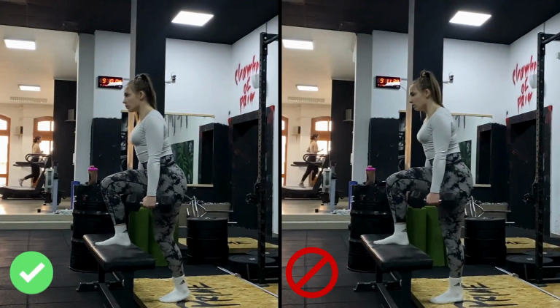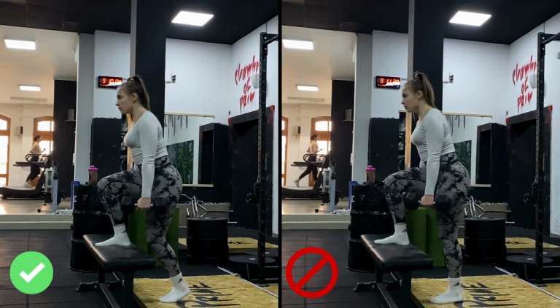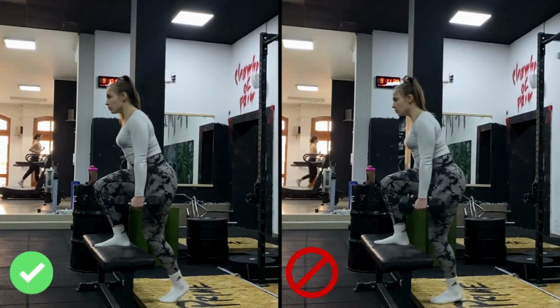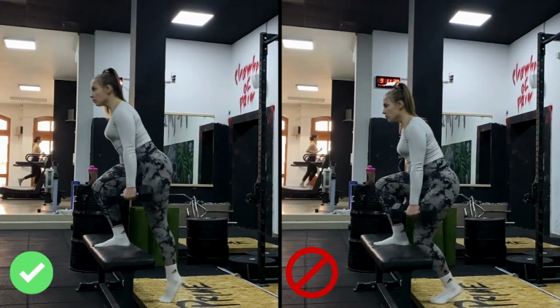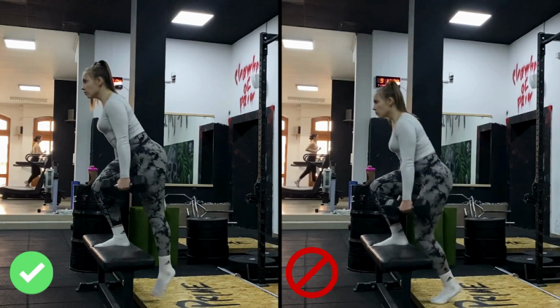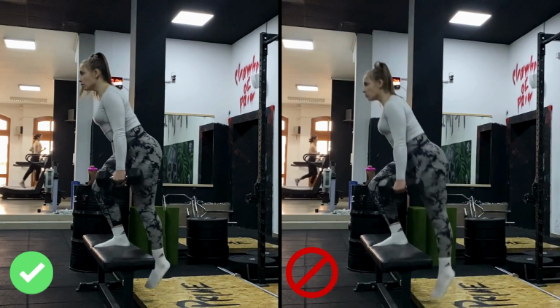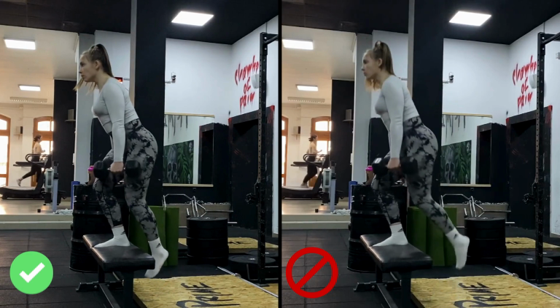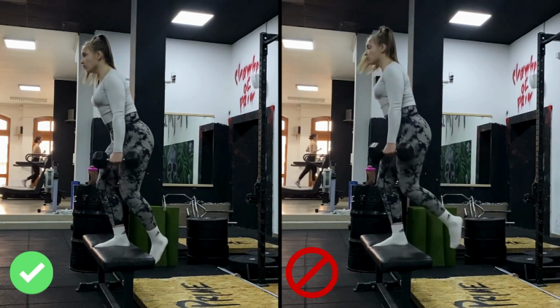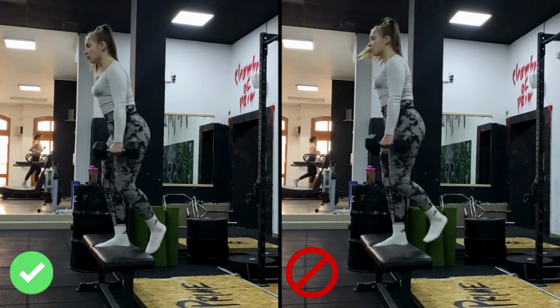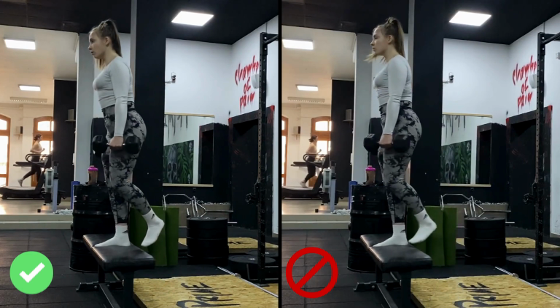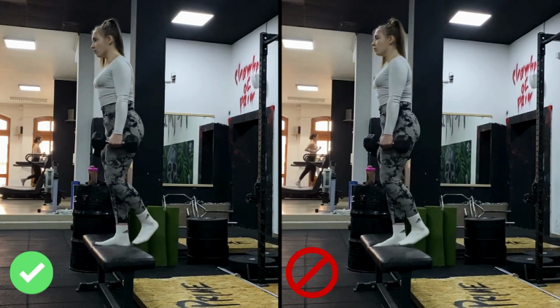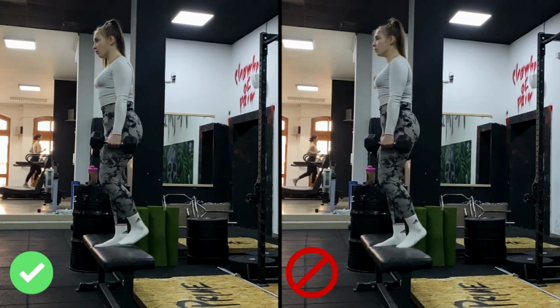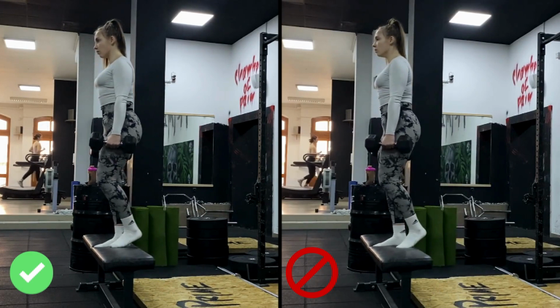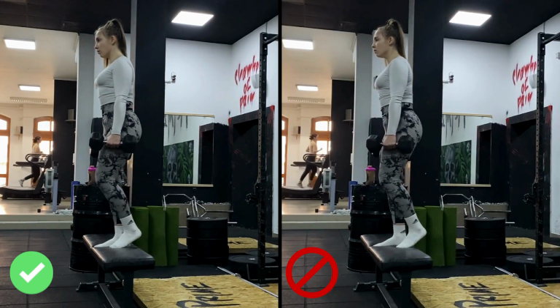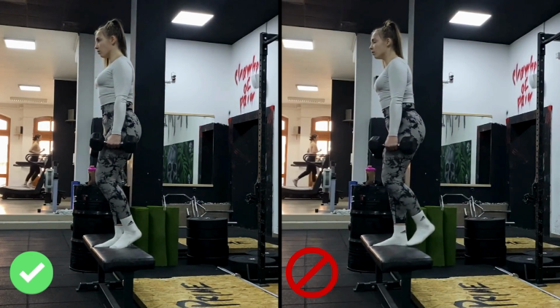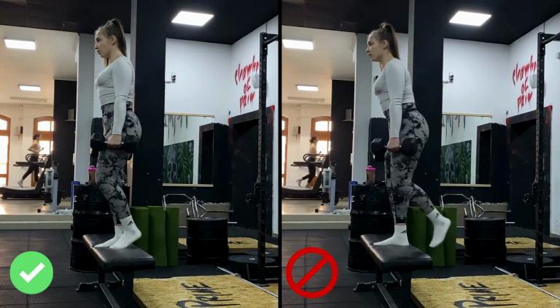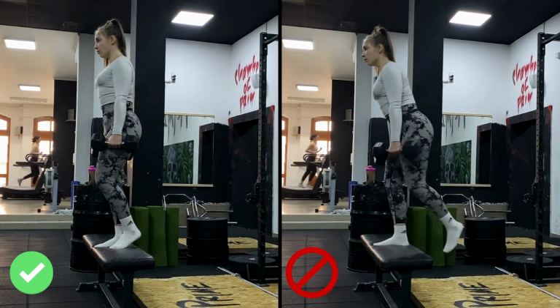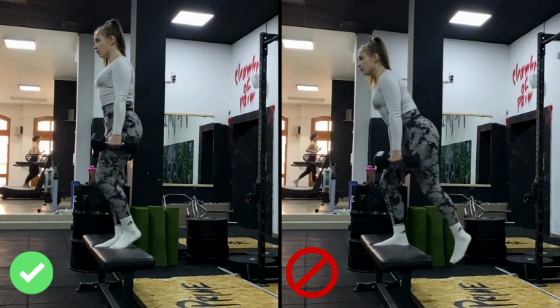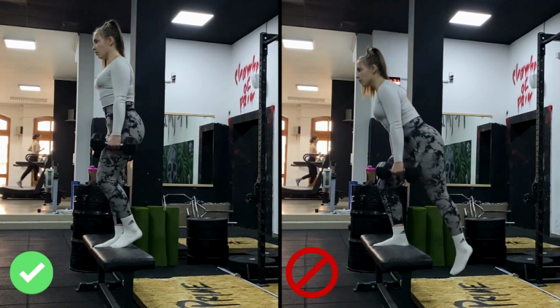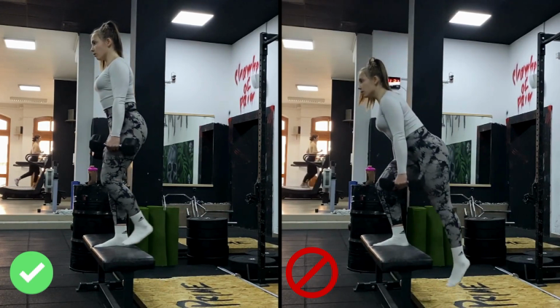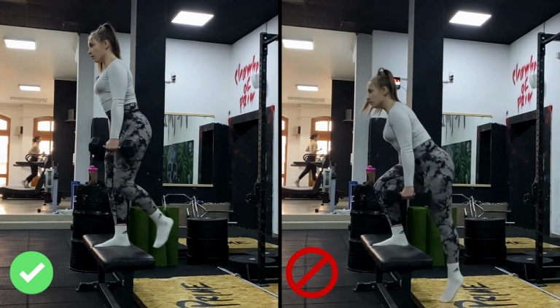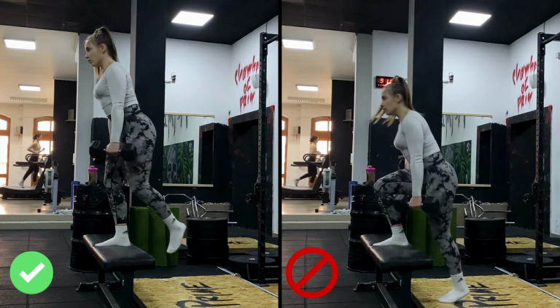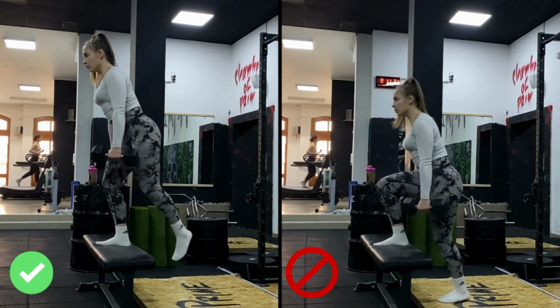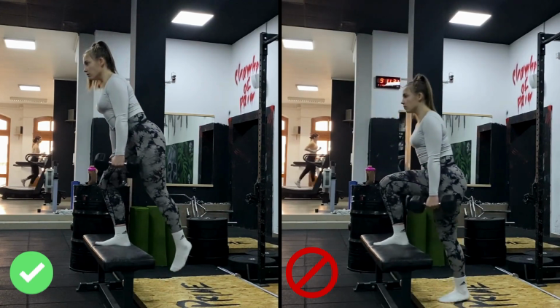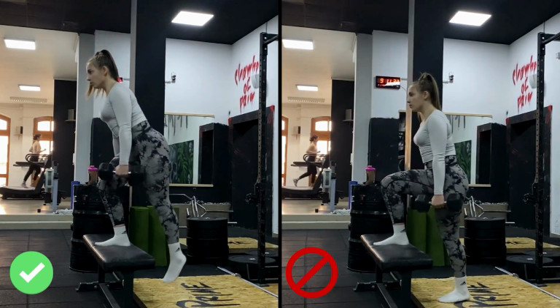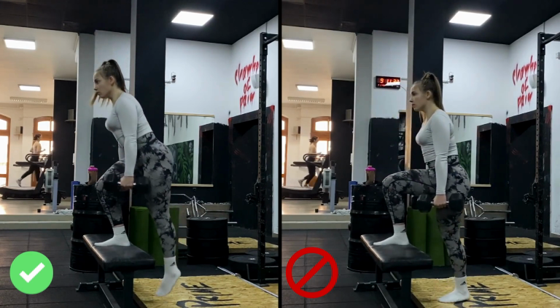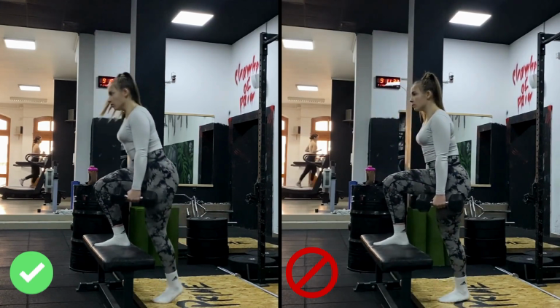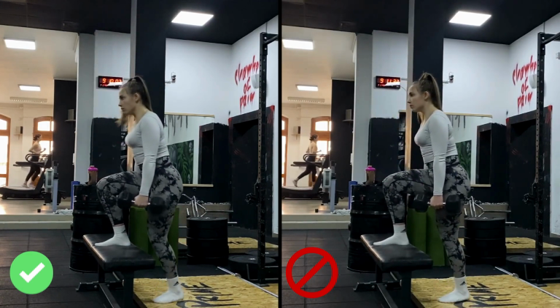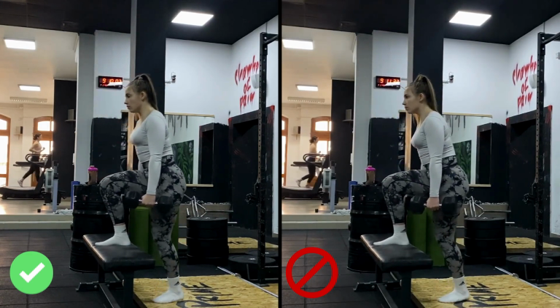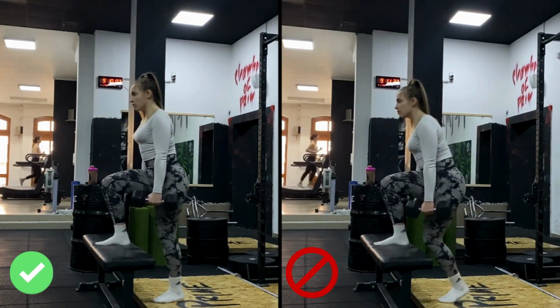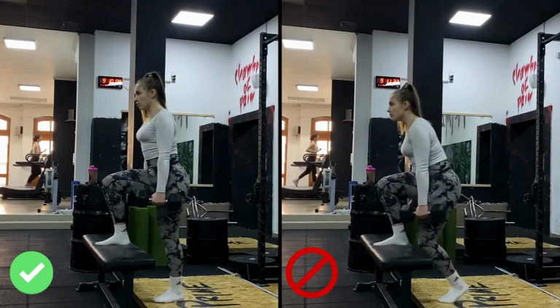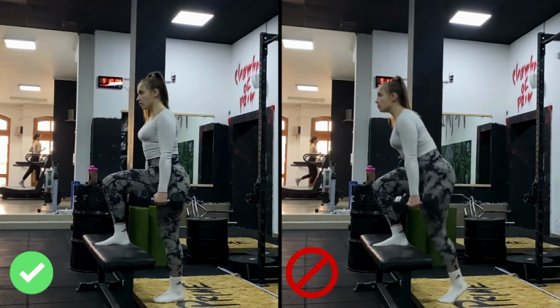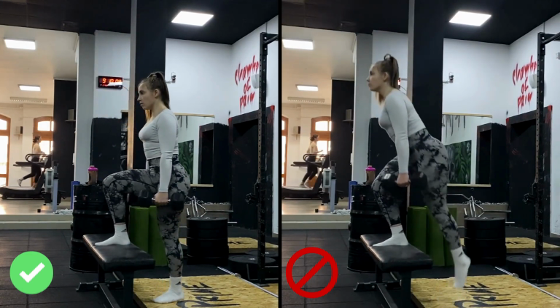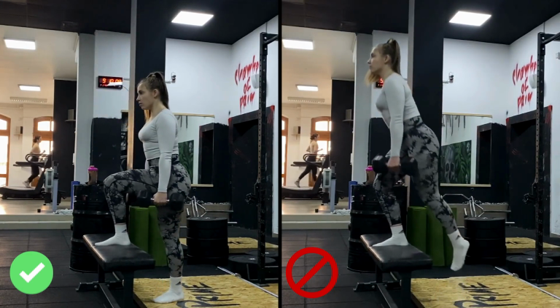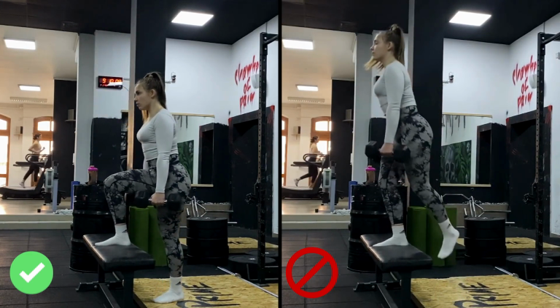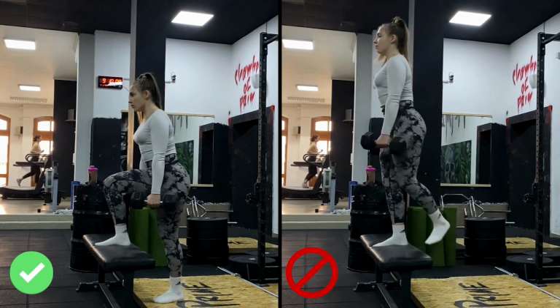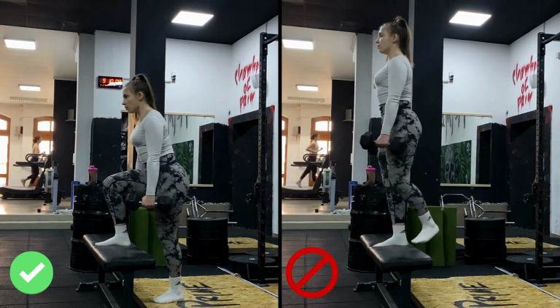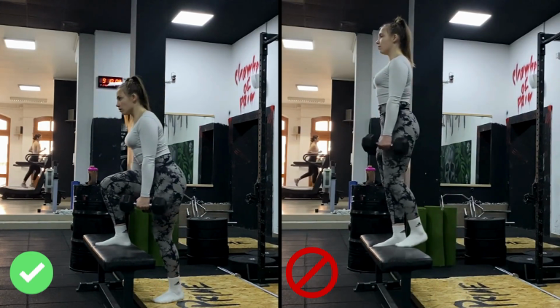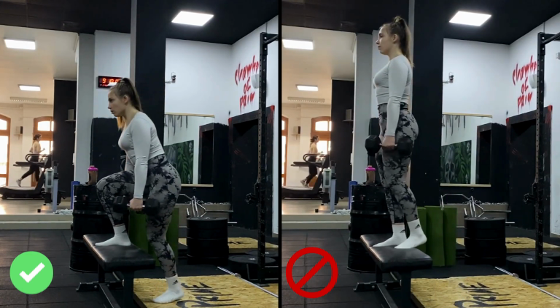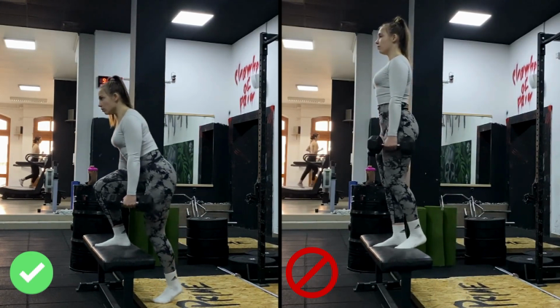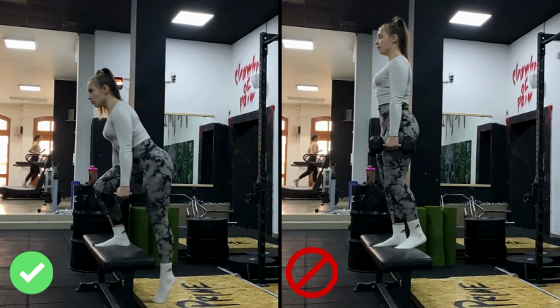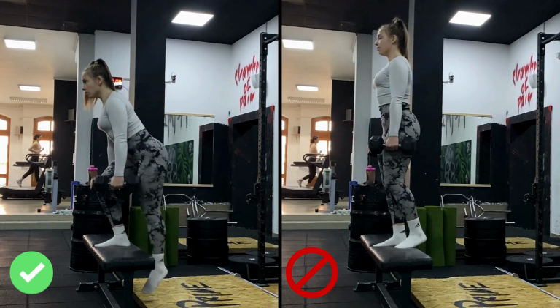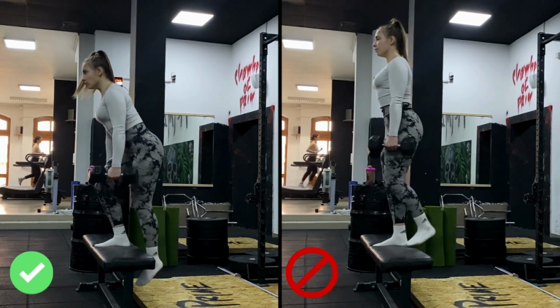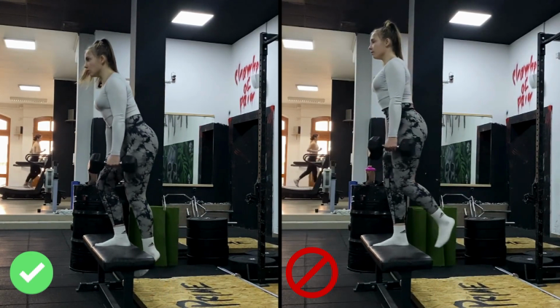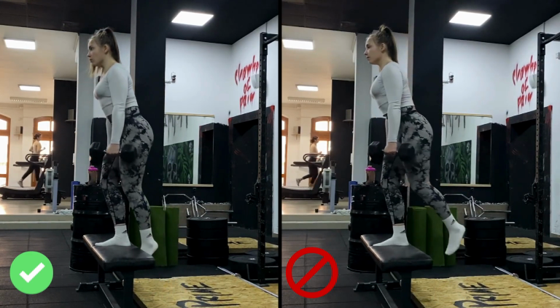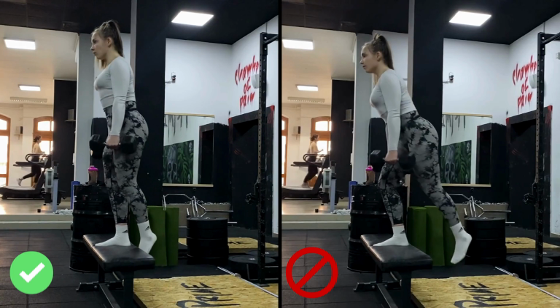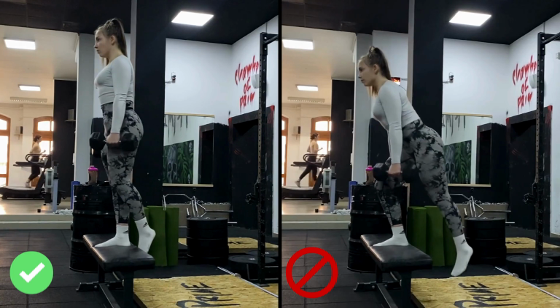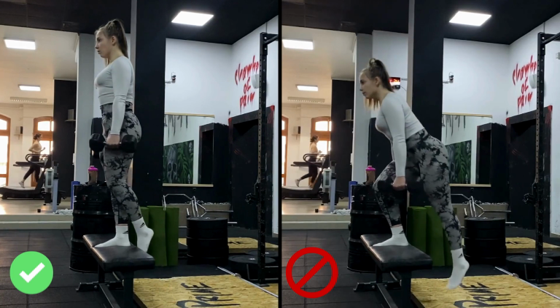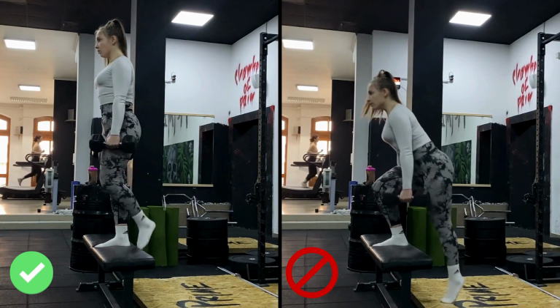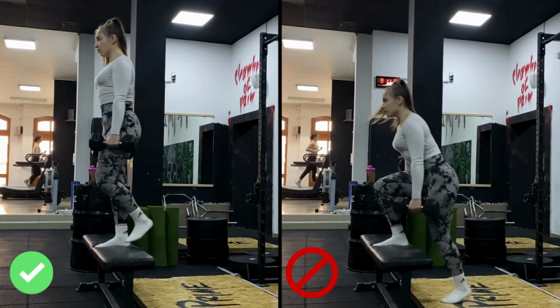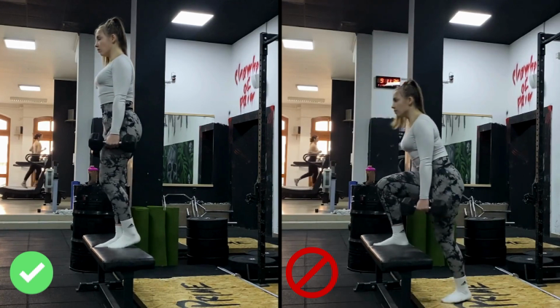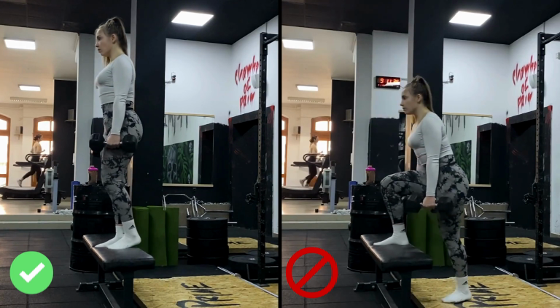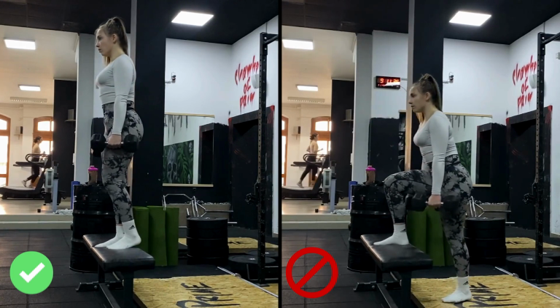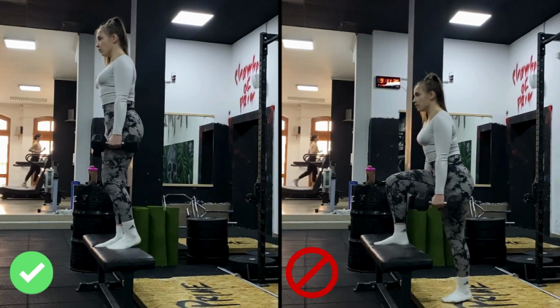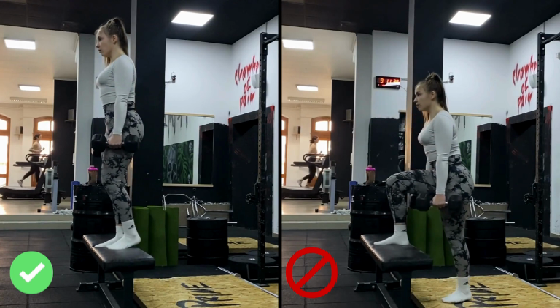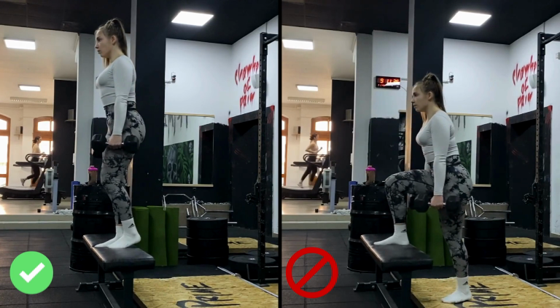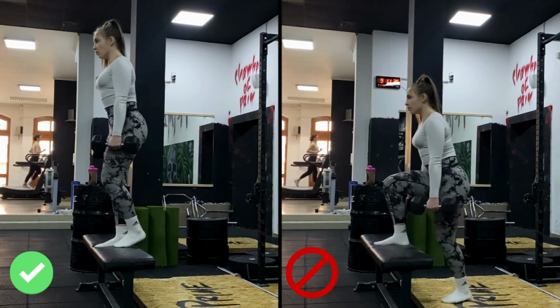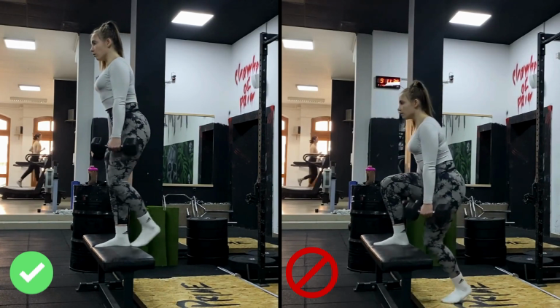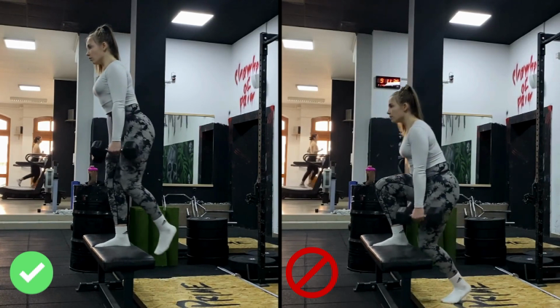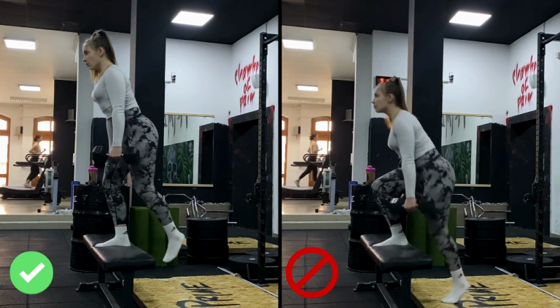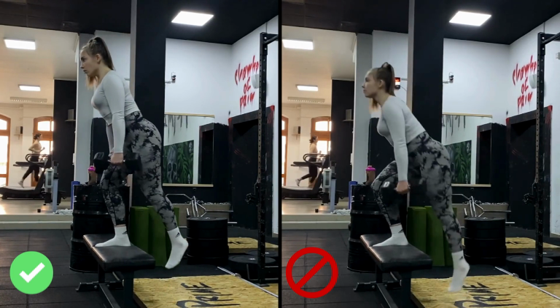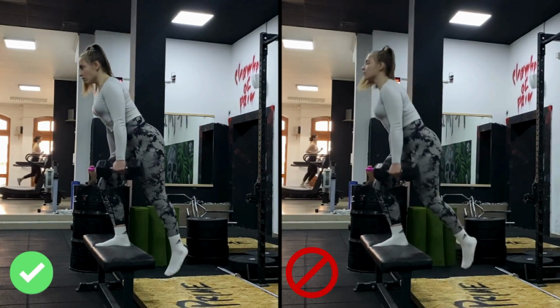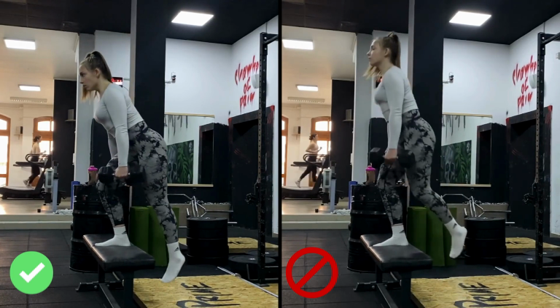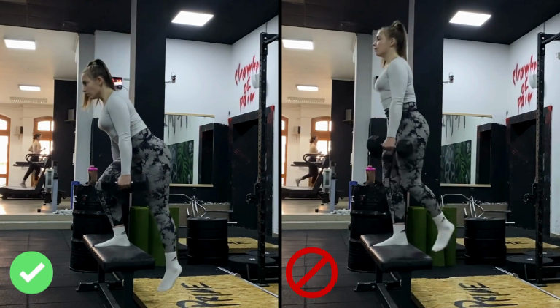As you can see from the video comparison, the video on the right shows what using too much back leg looks like.